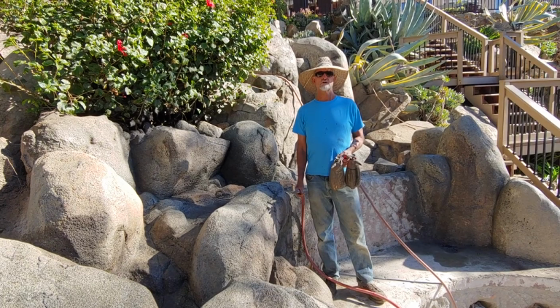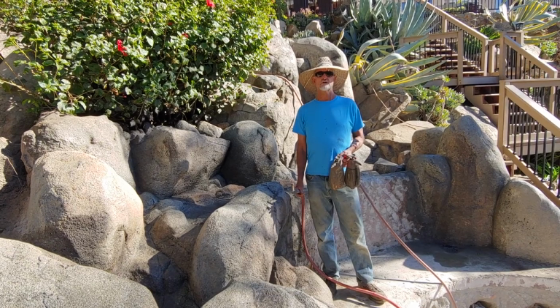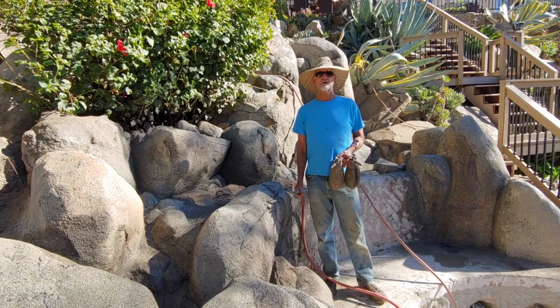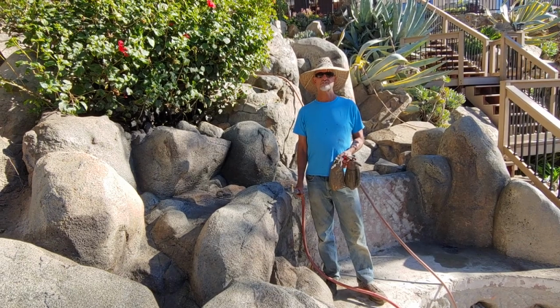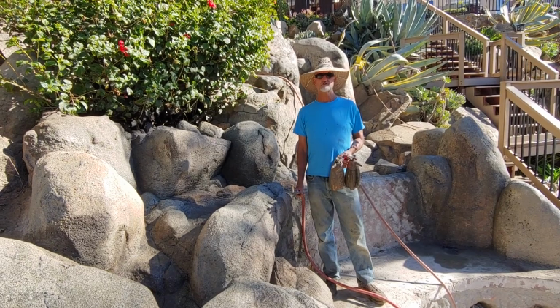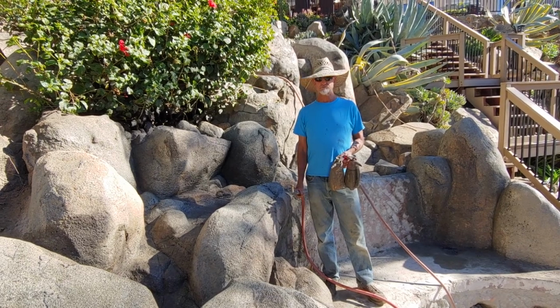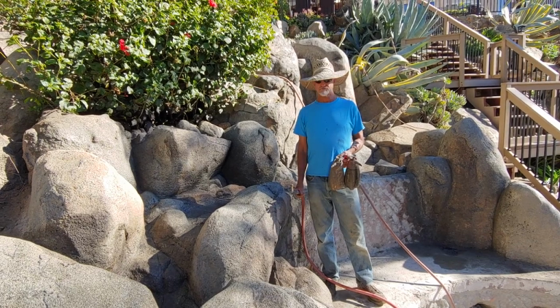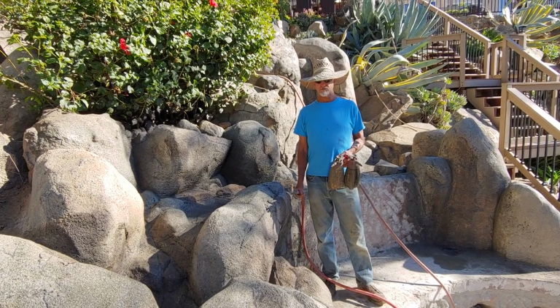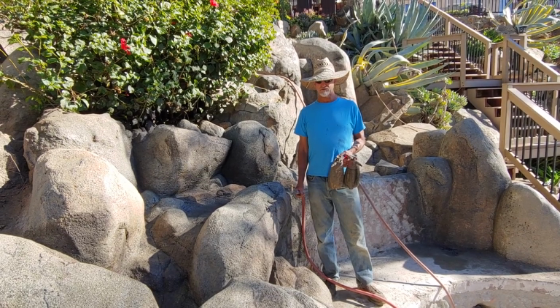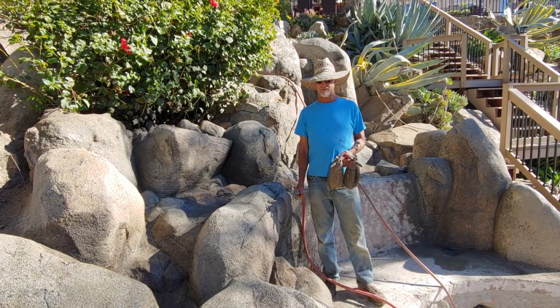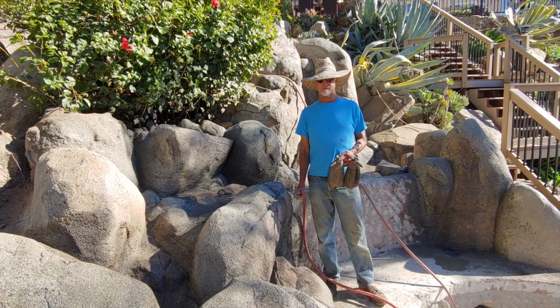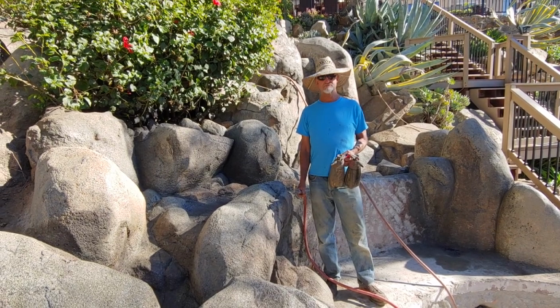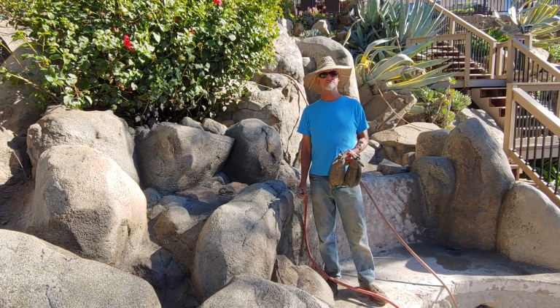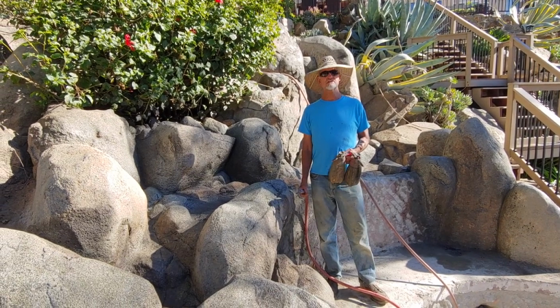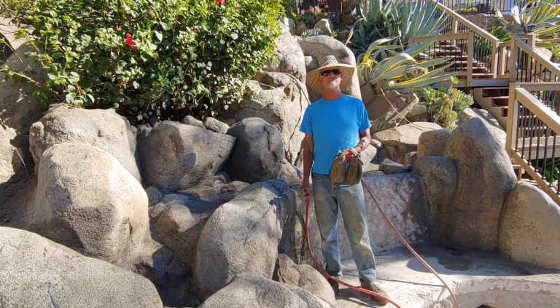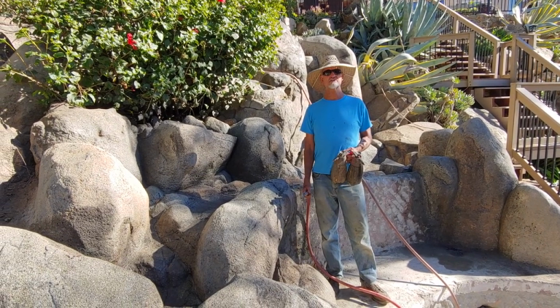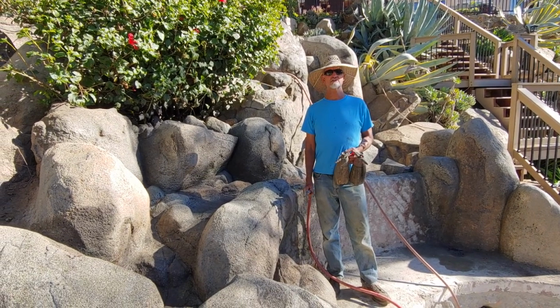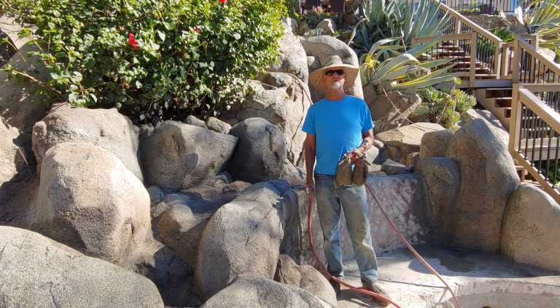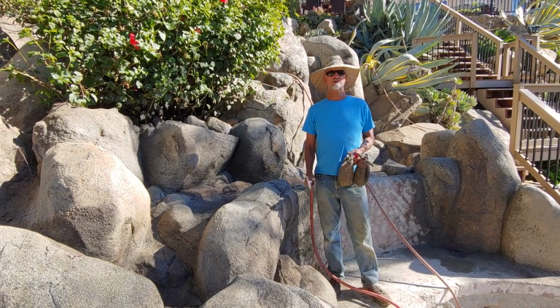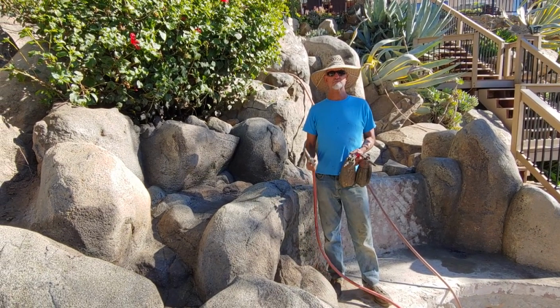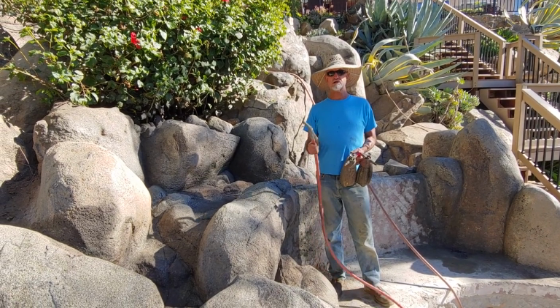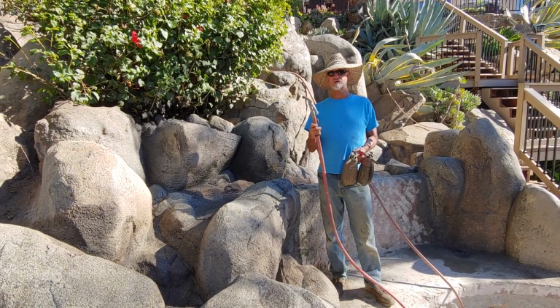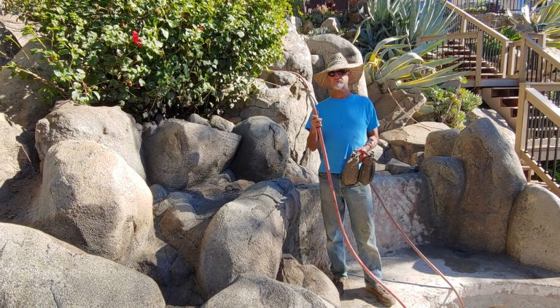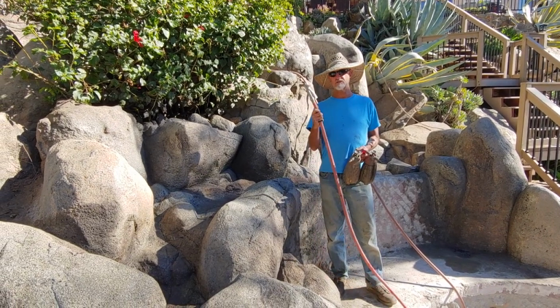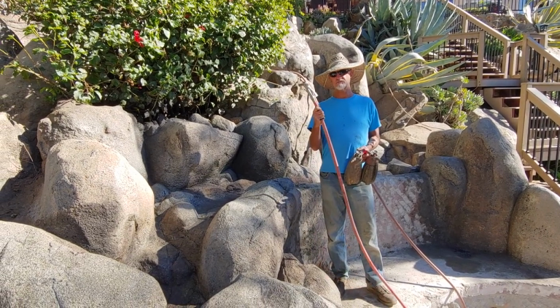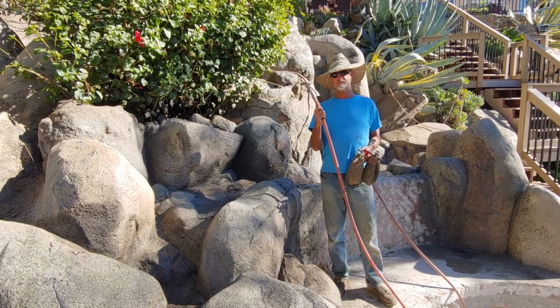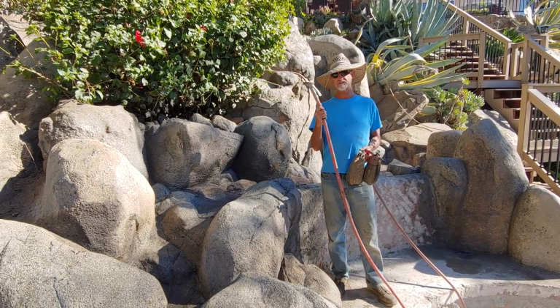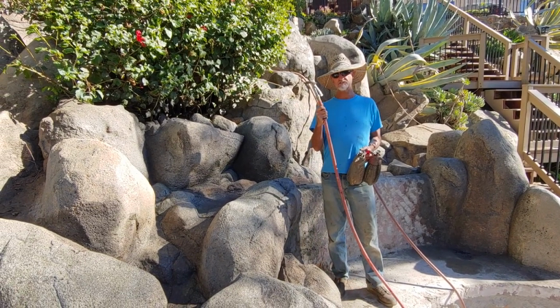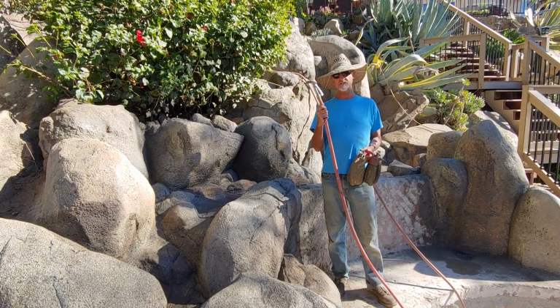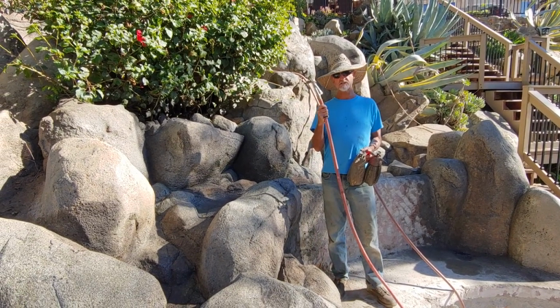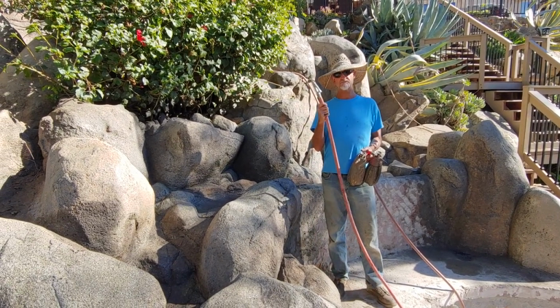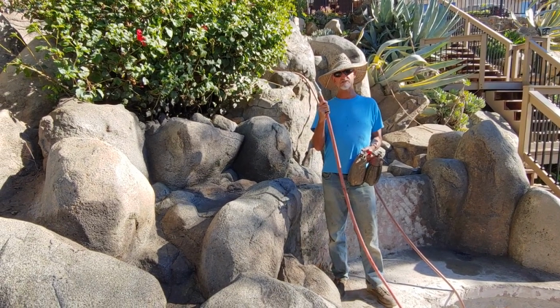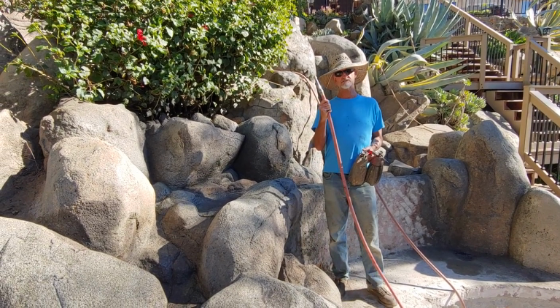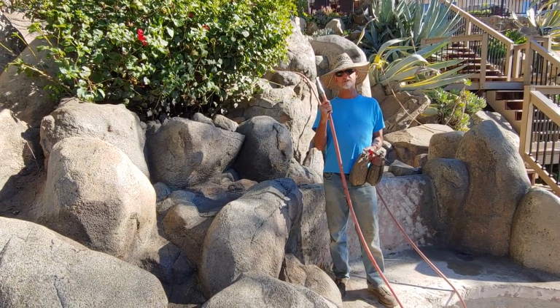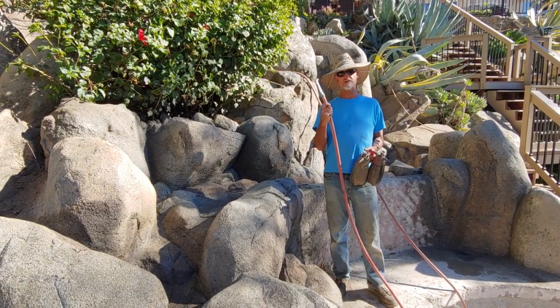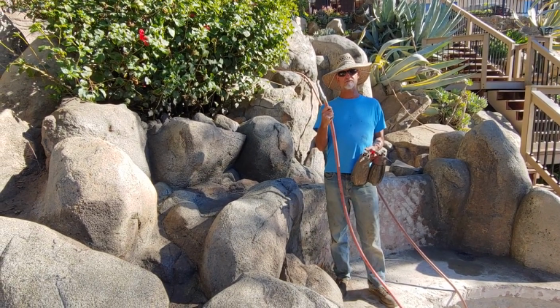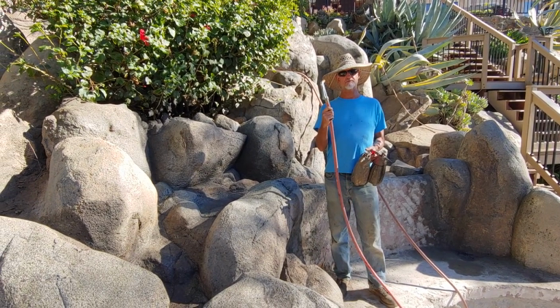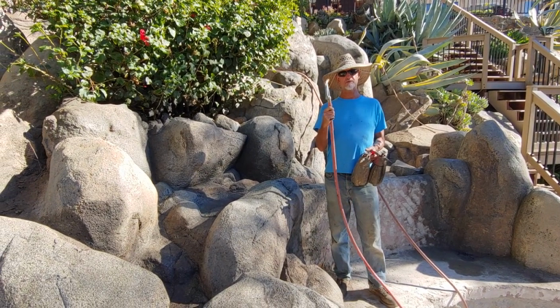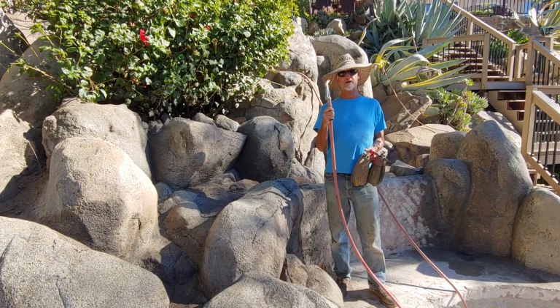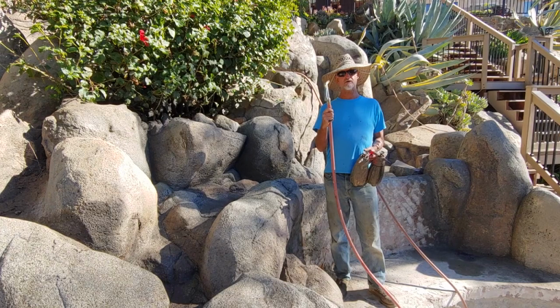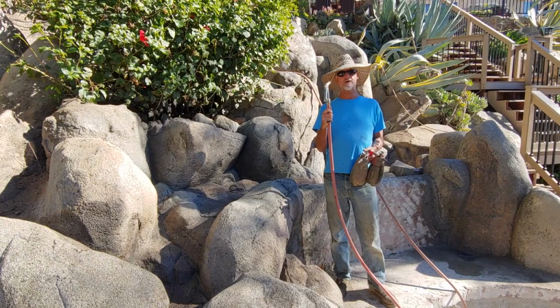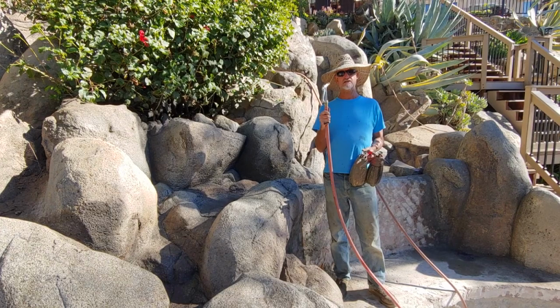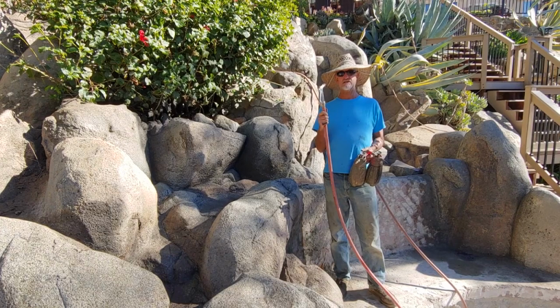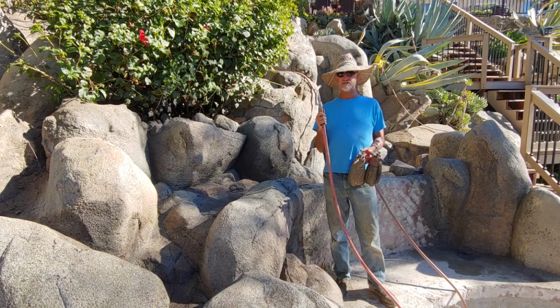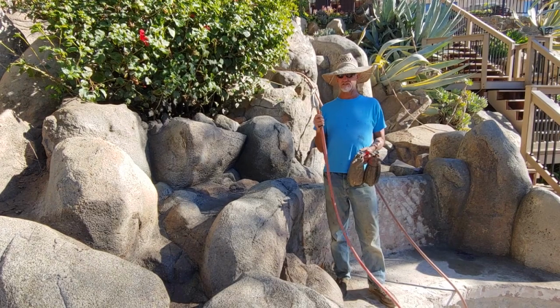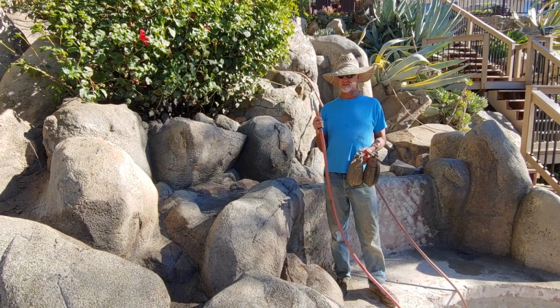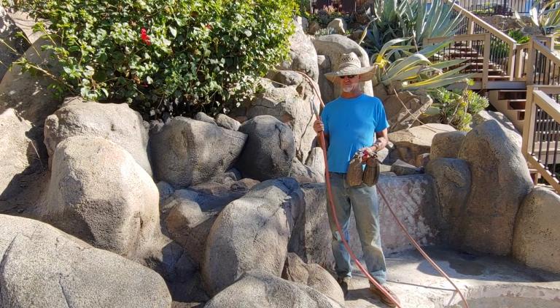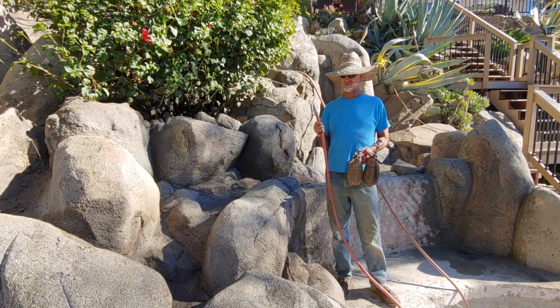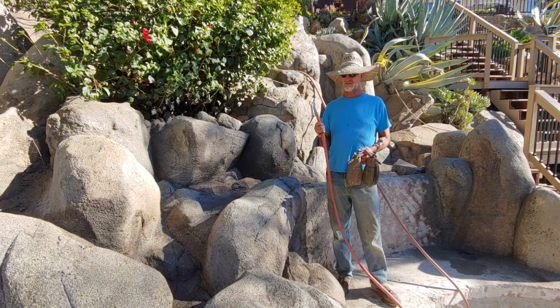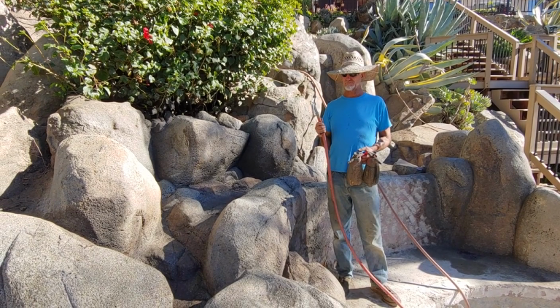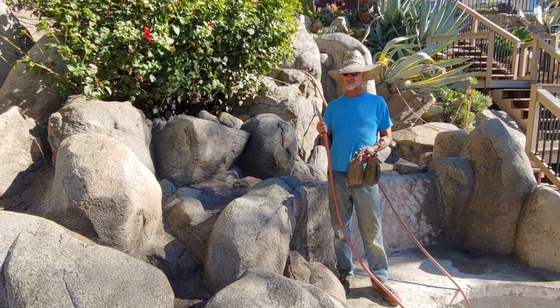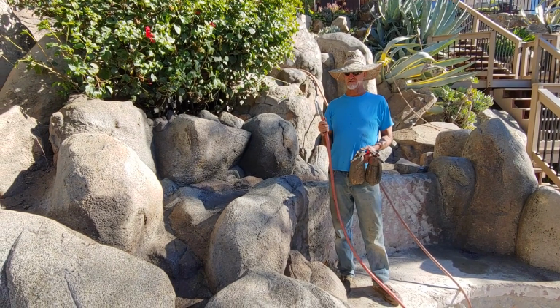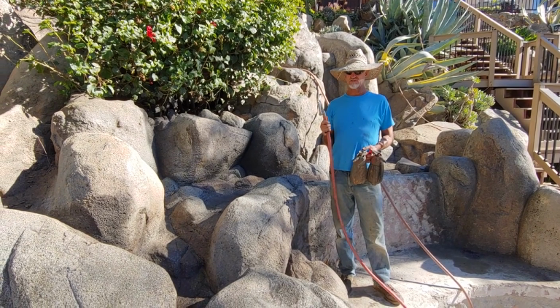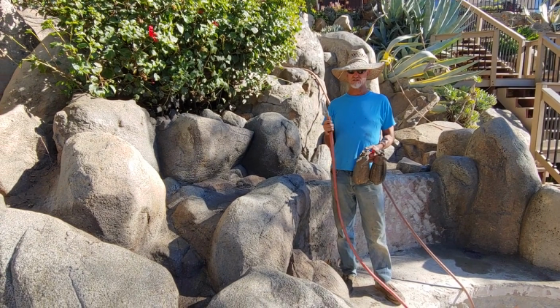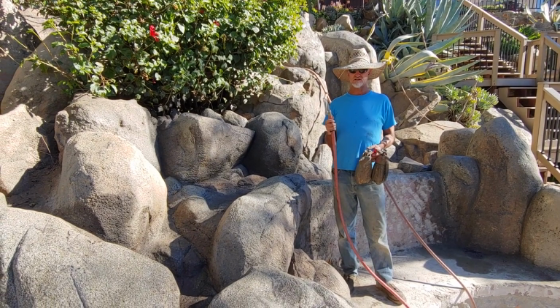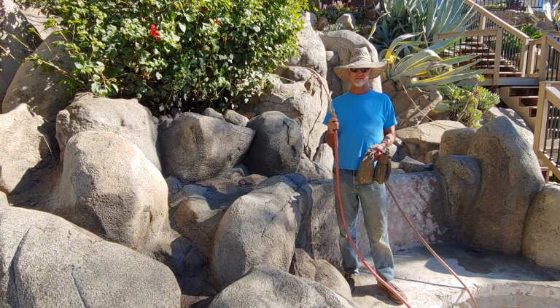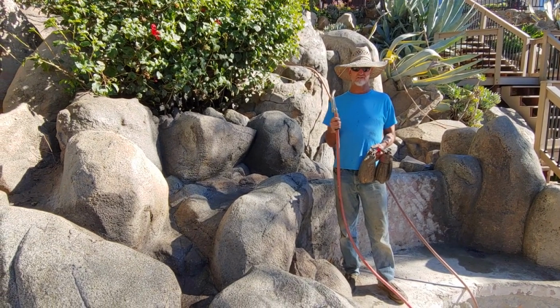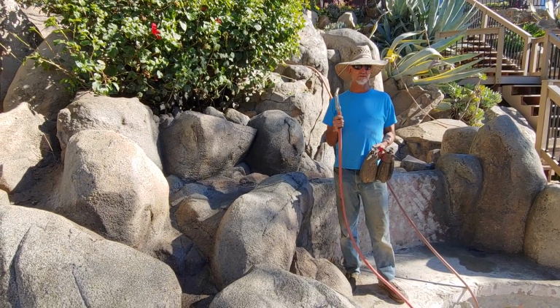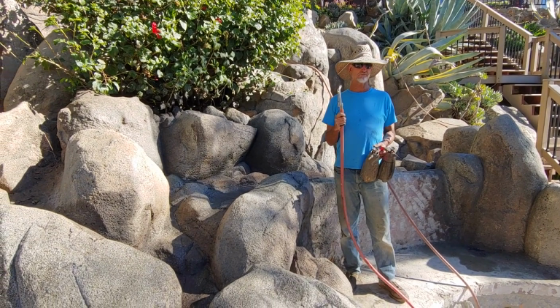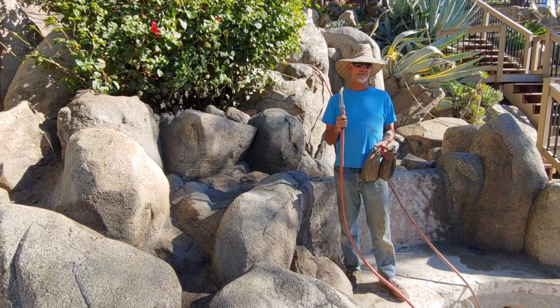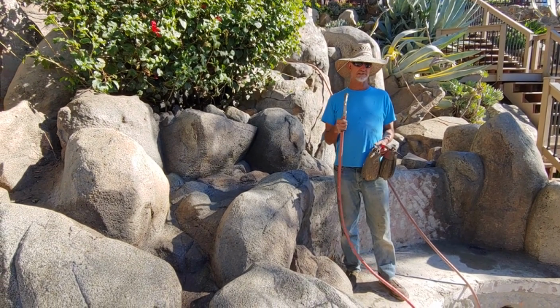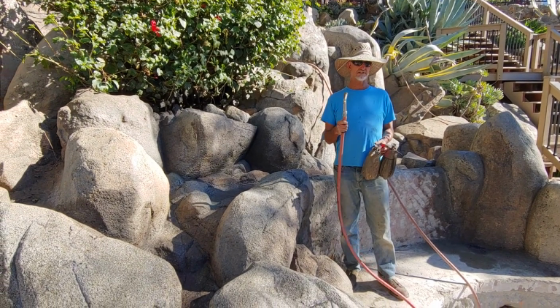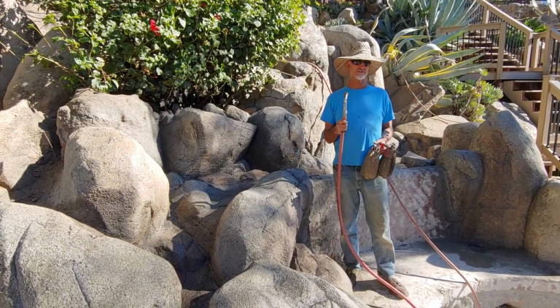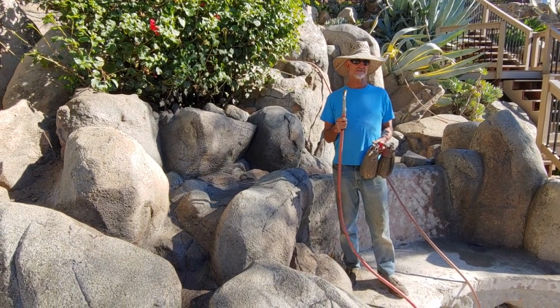Hey folks, what's going on? Mr. Dave here on the rock pile. We are finishing up this job in Poway and we are putting on the bleeds.